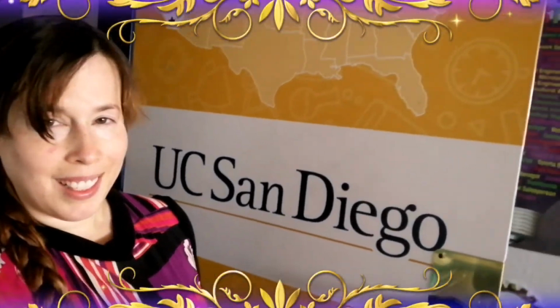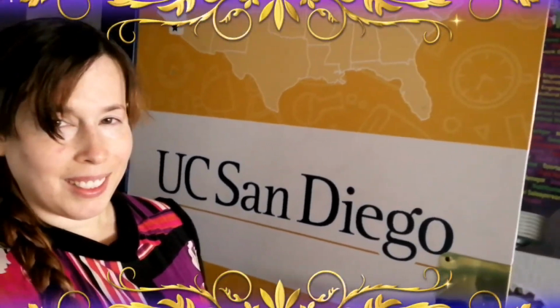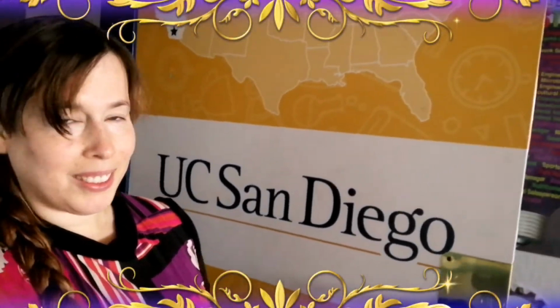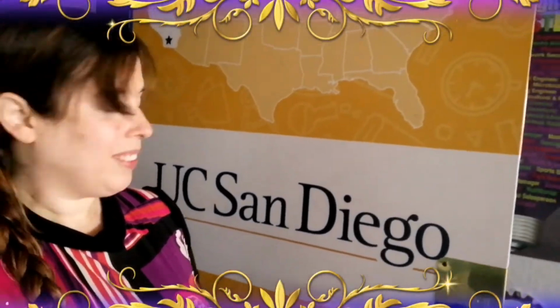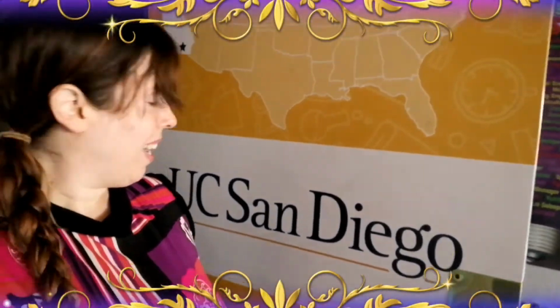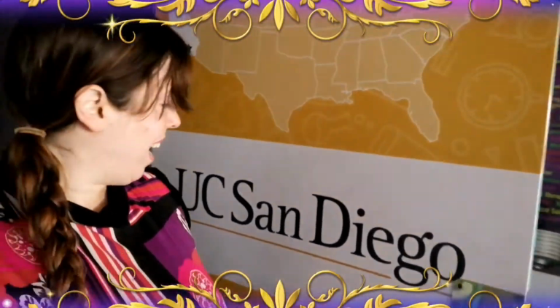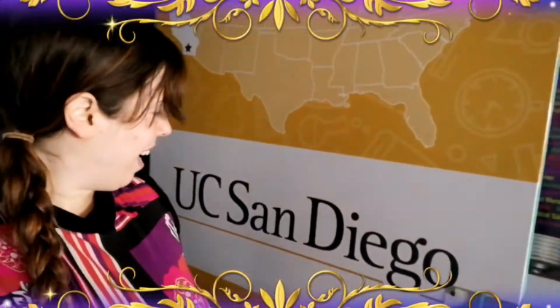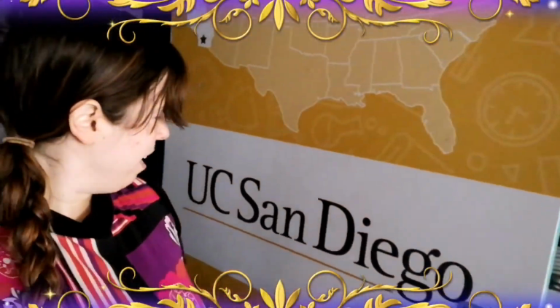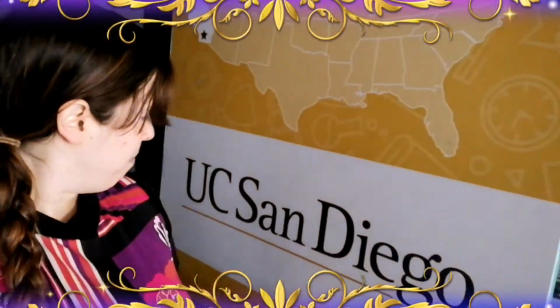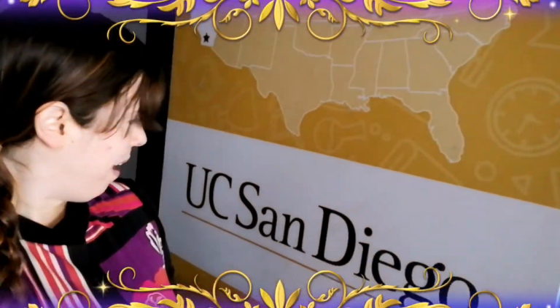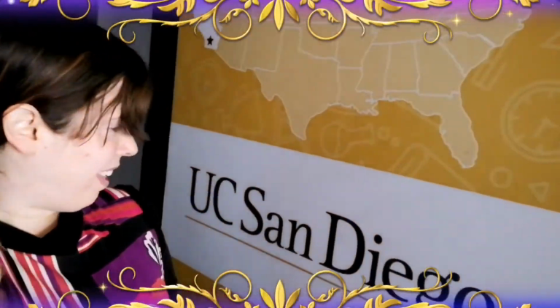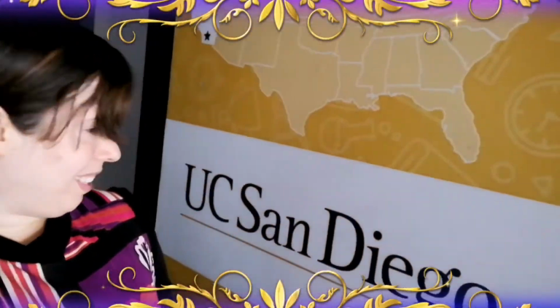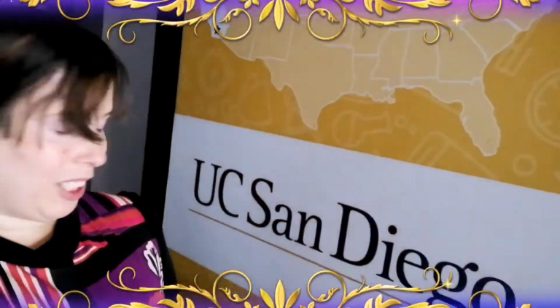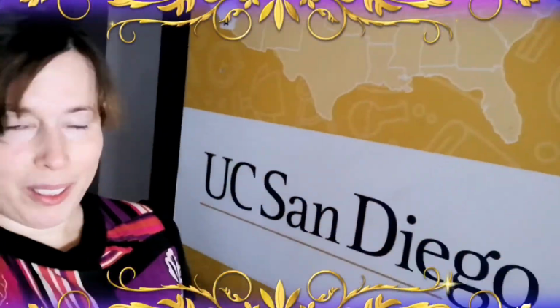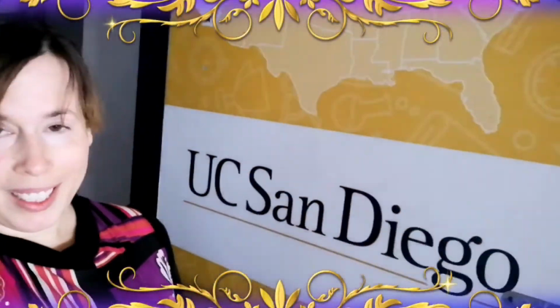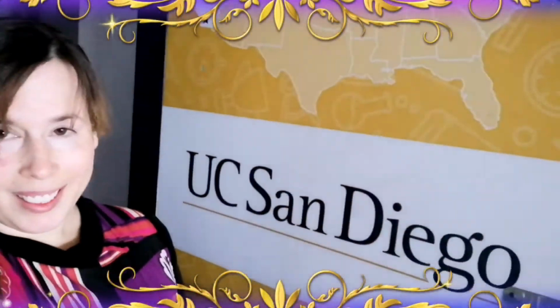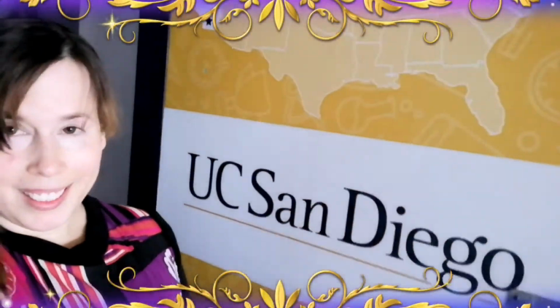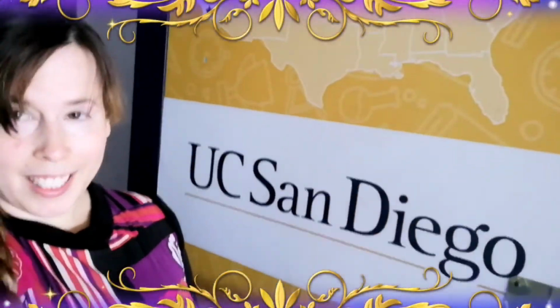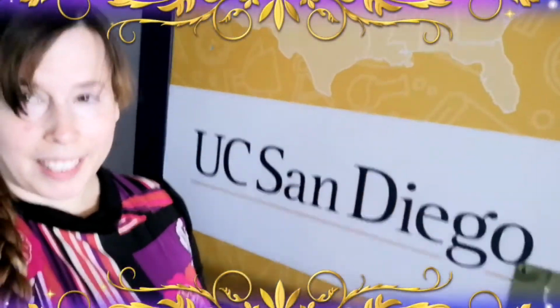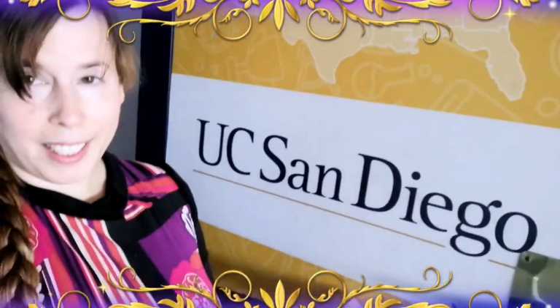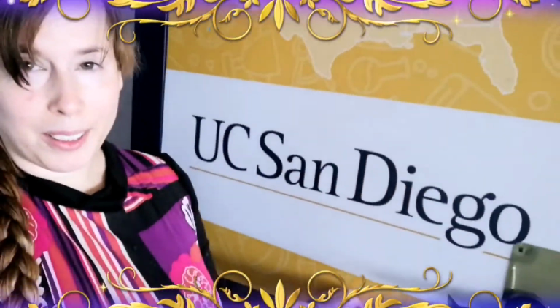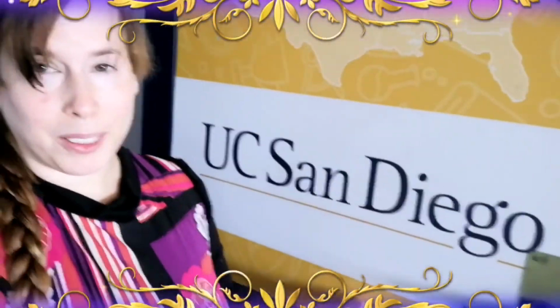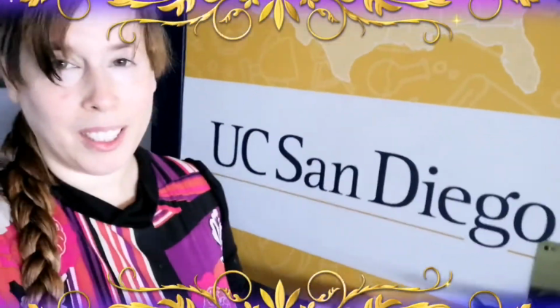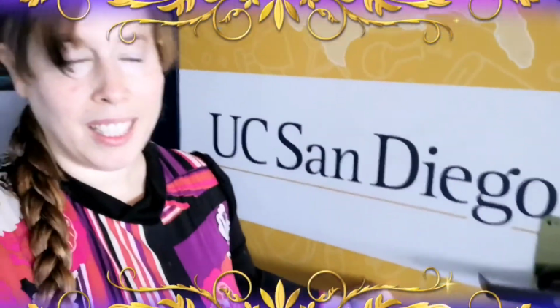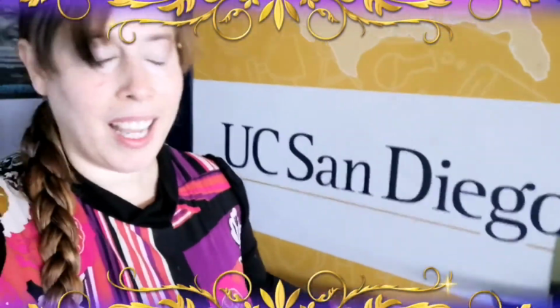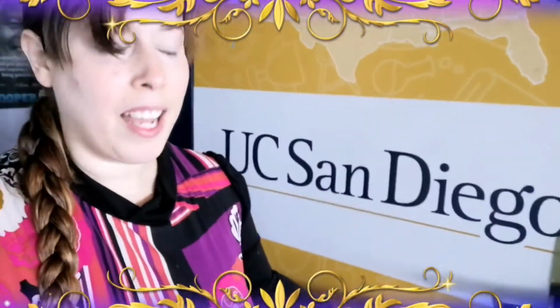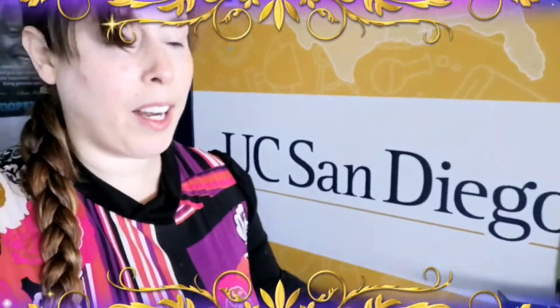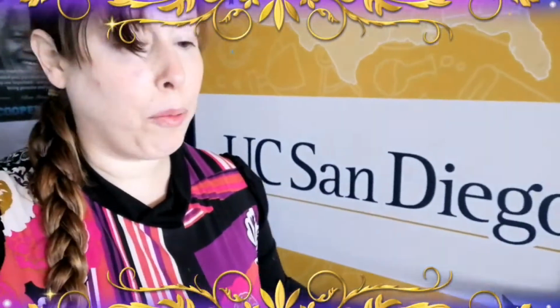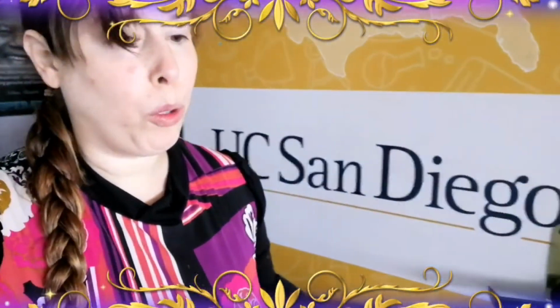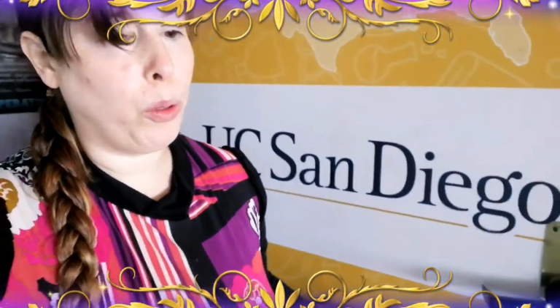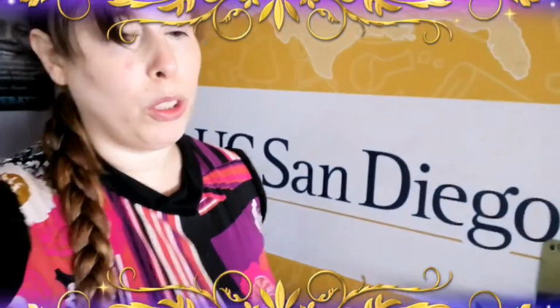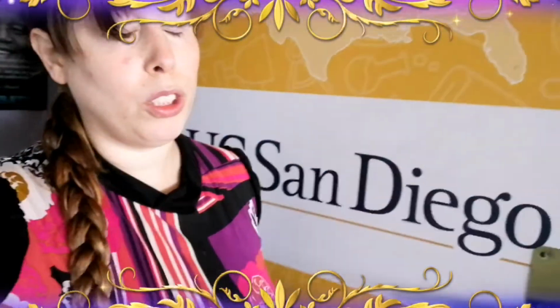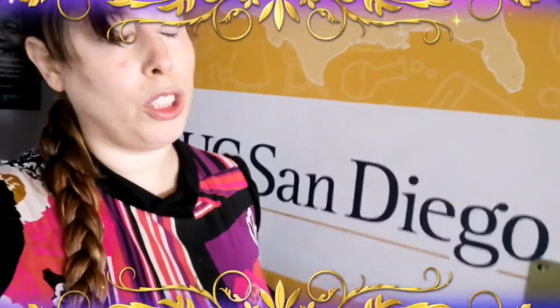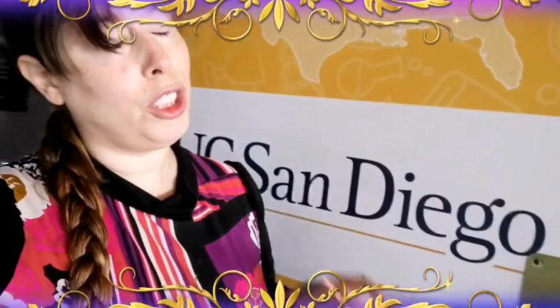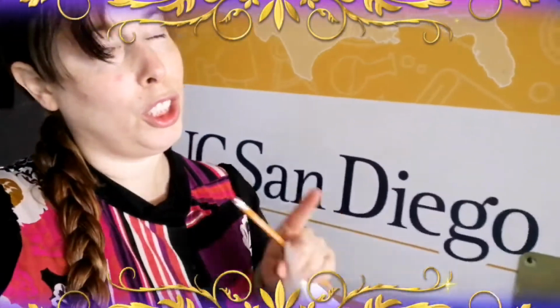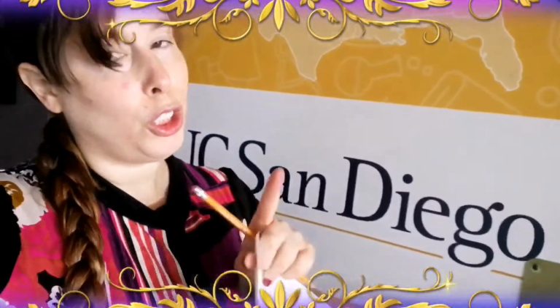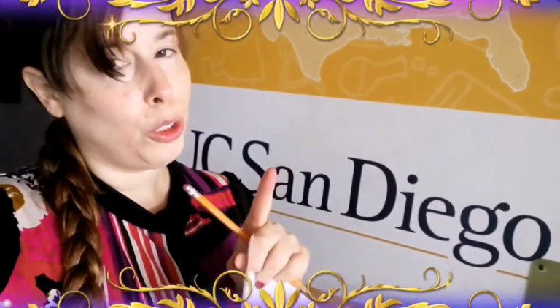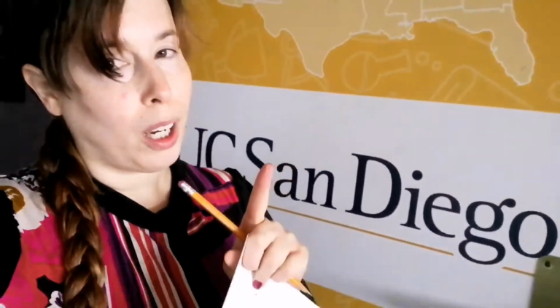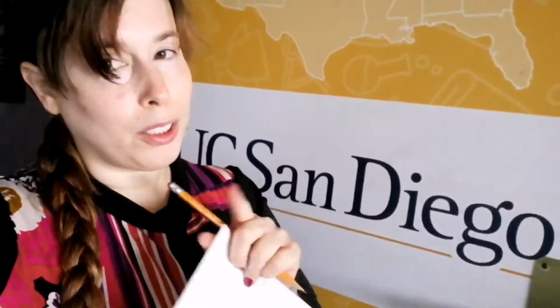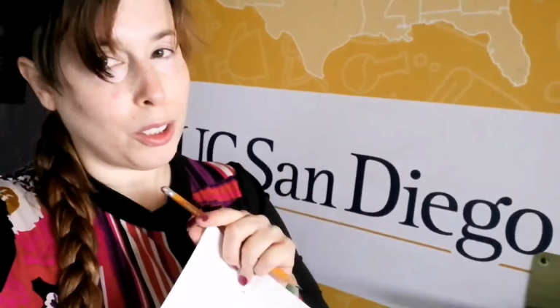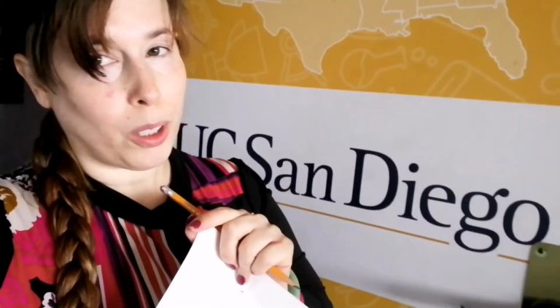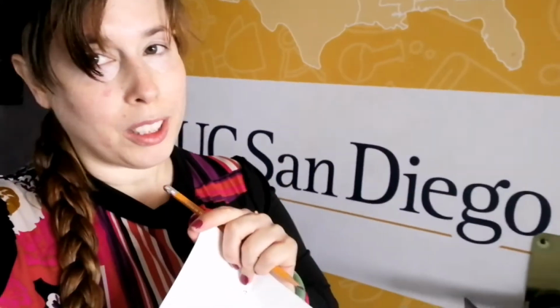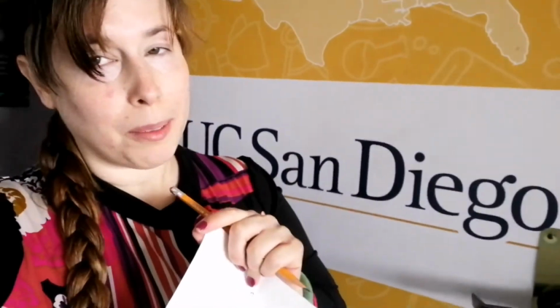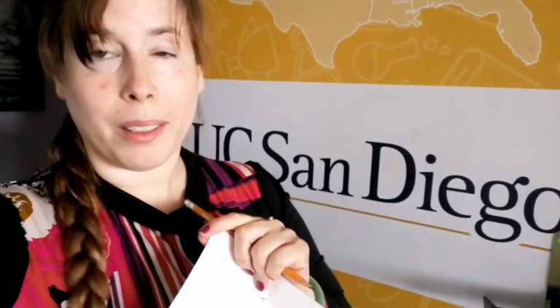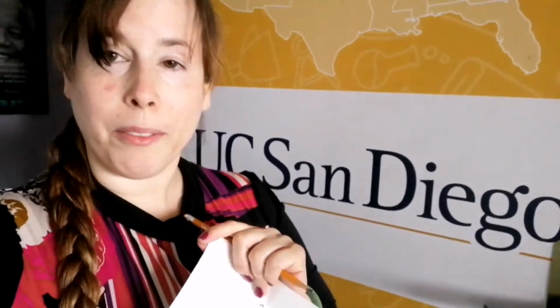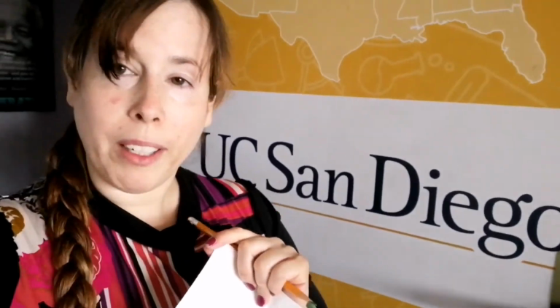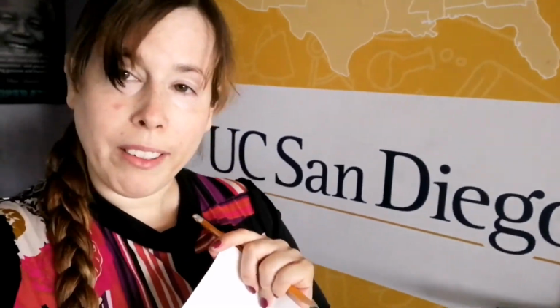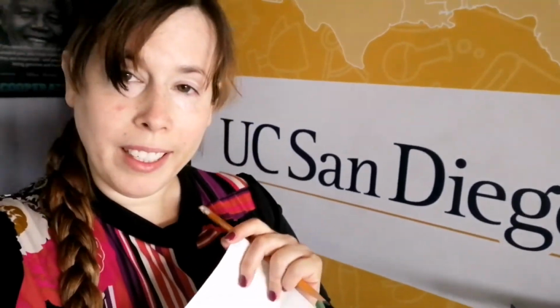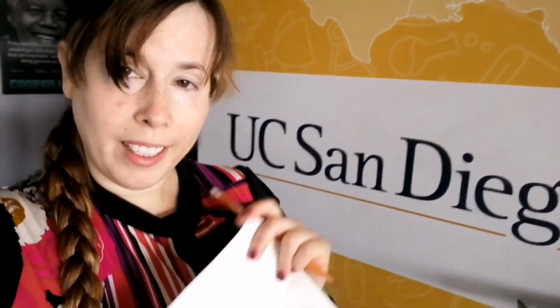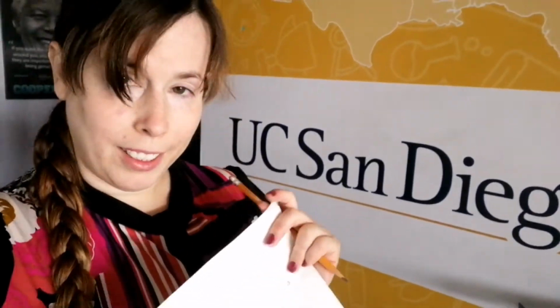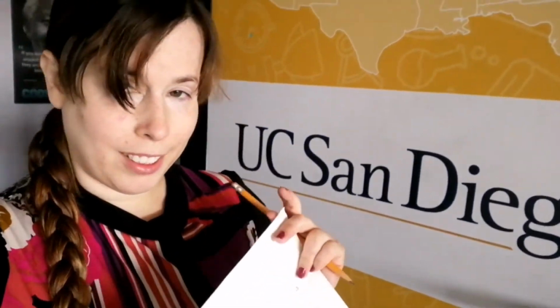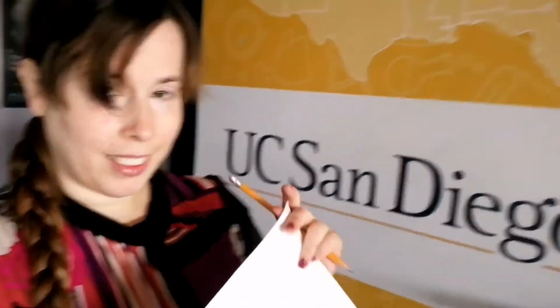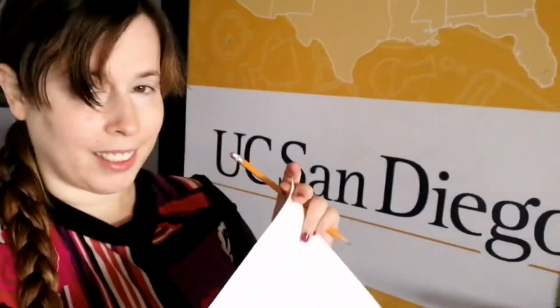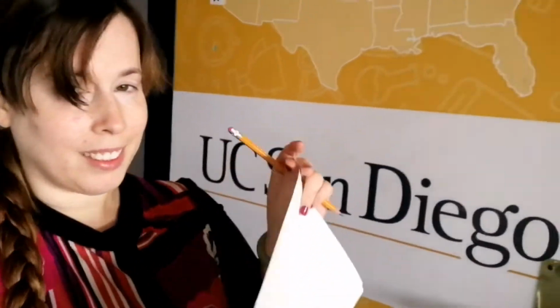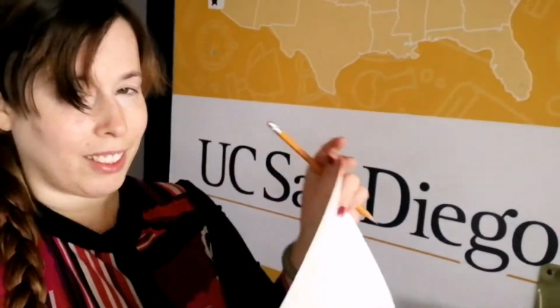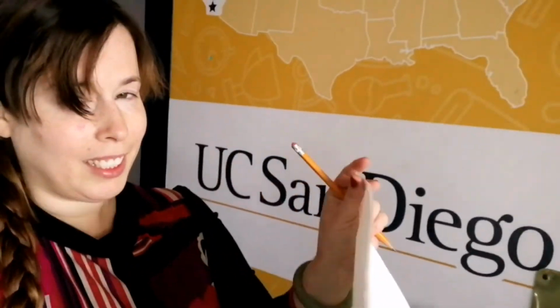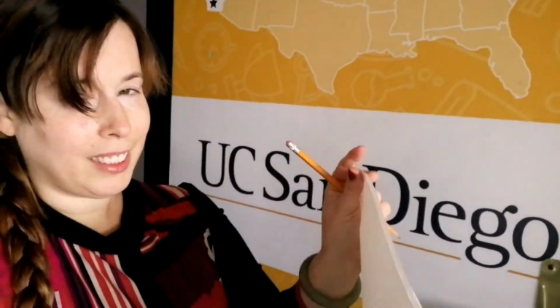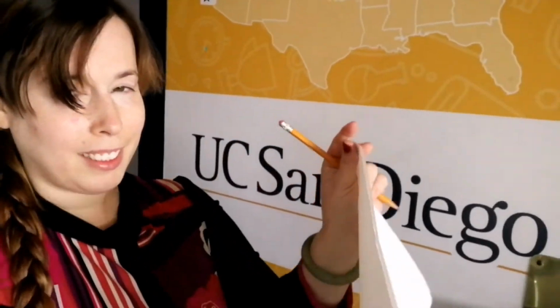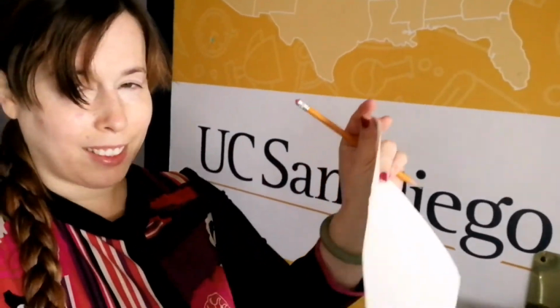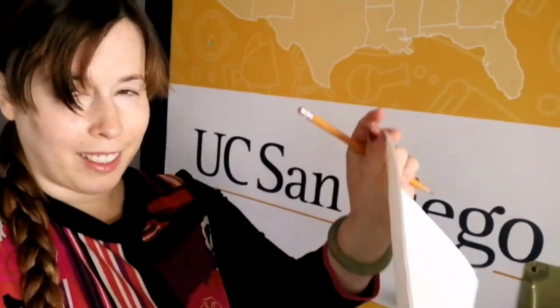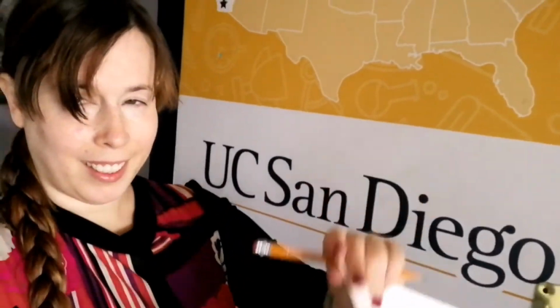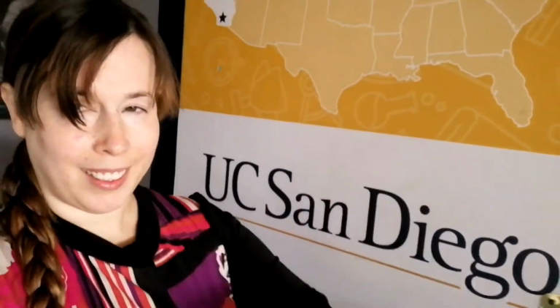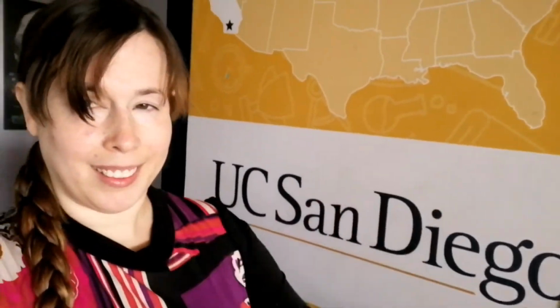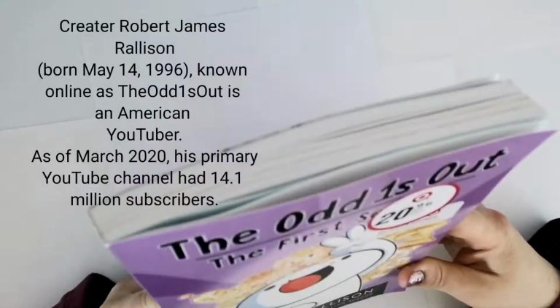Hi everyone, I'm at UC San Diego and today I'm going to show you how to draw something very interesting. So let's get started.